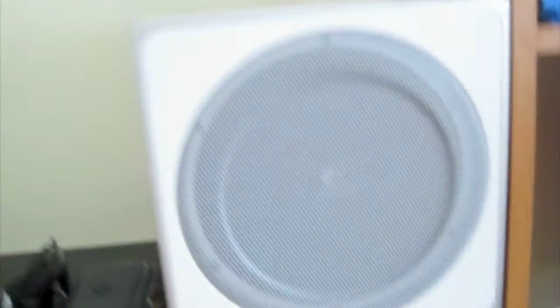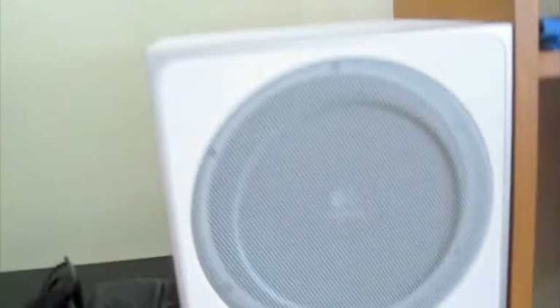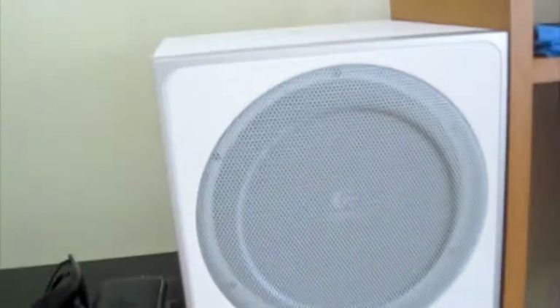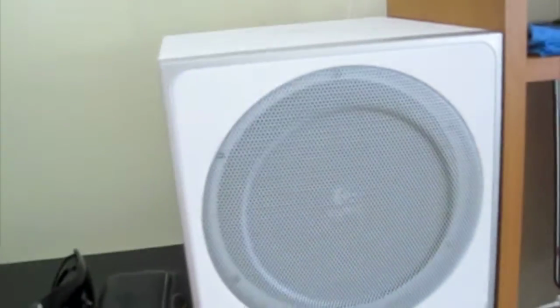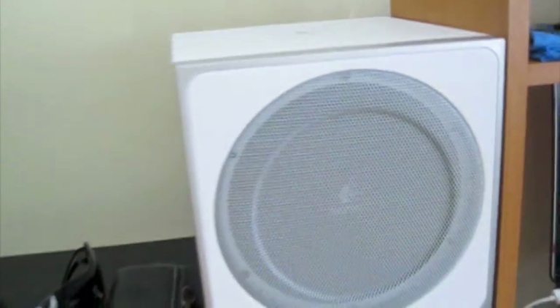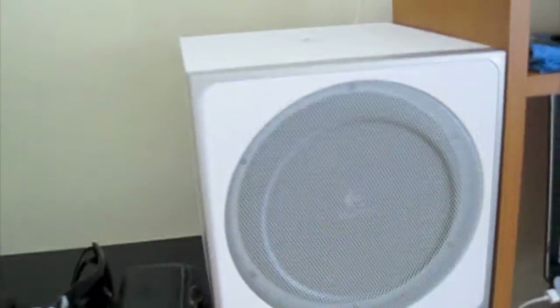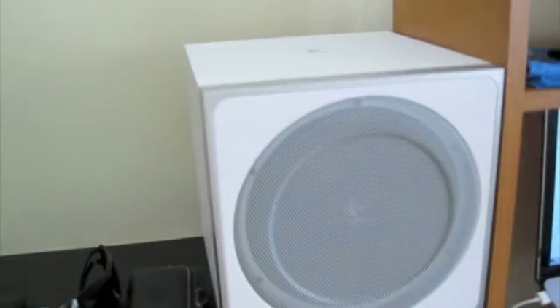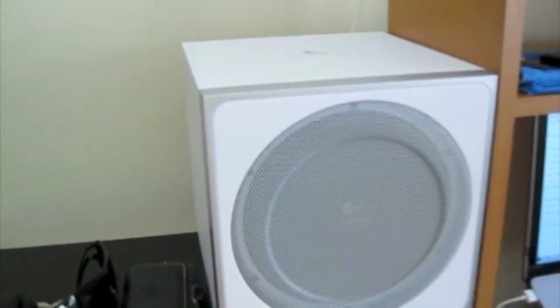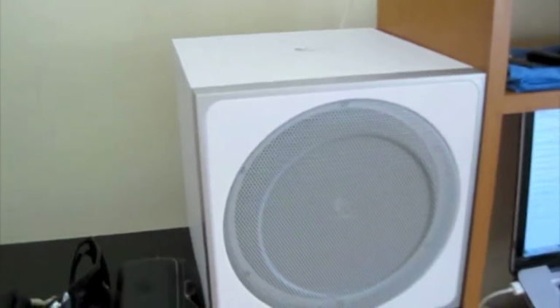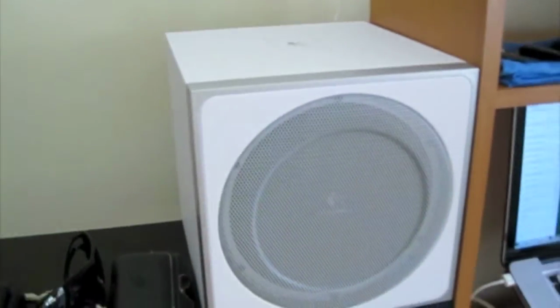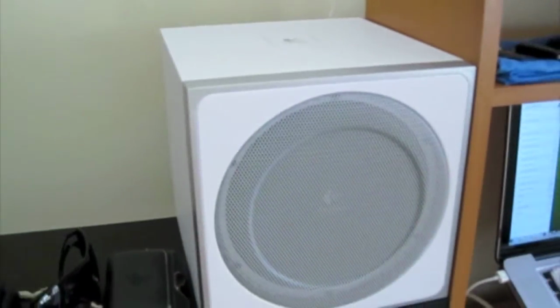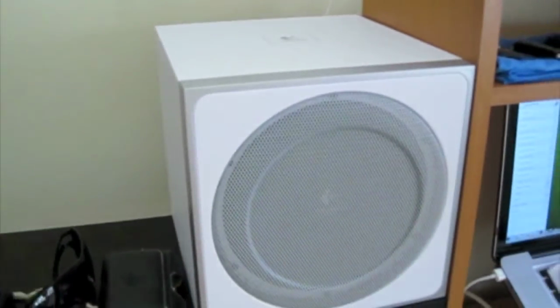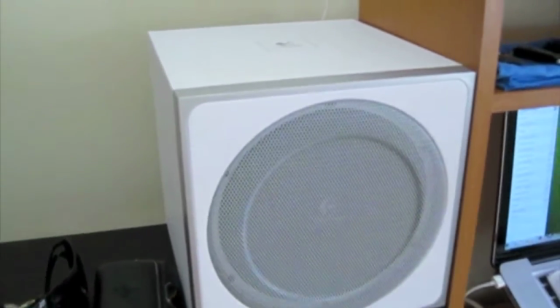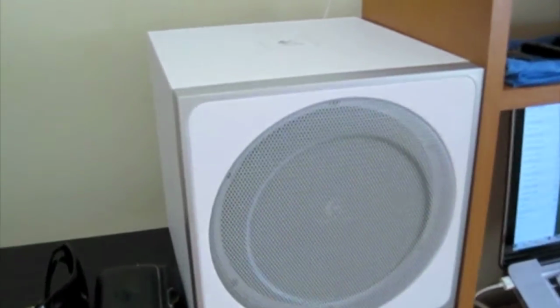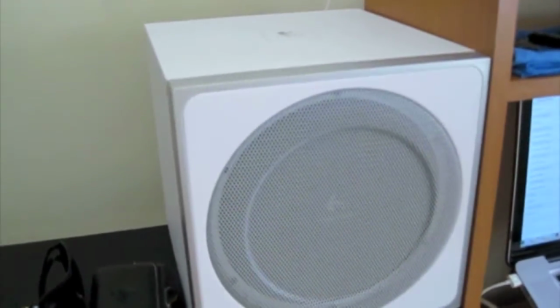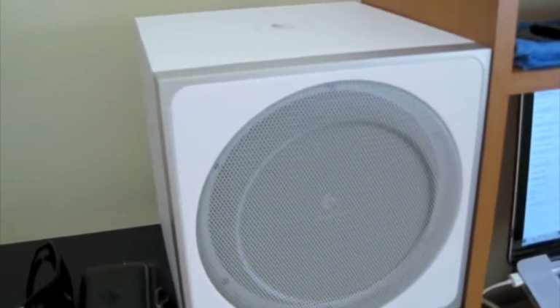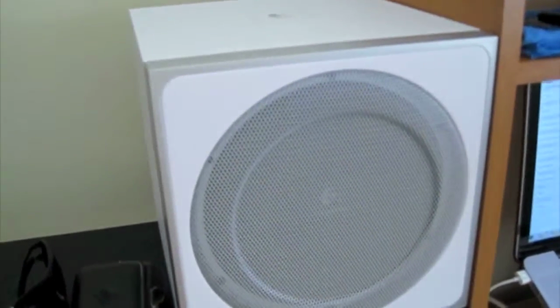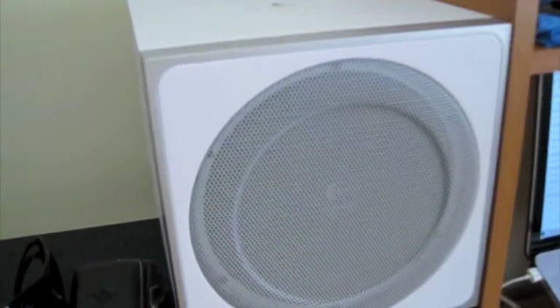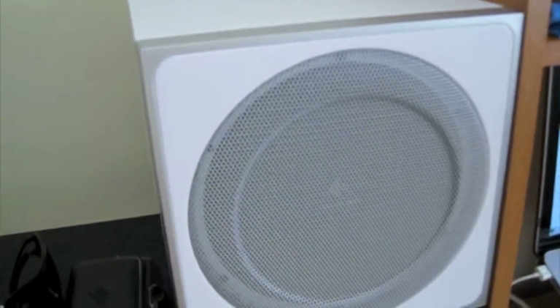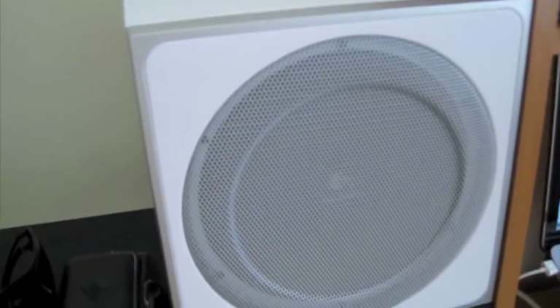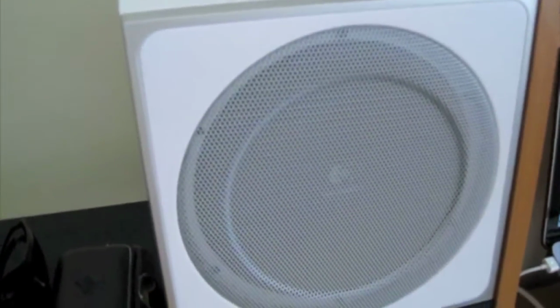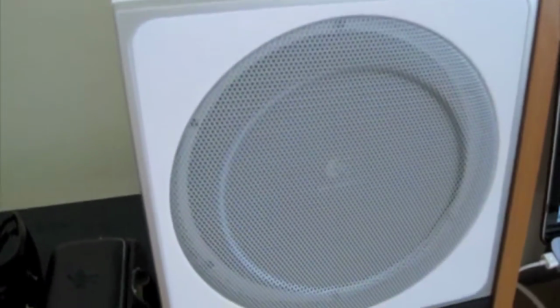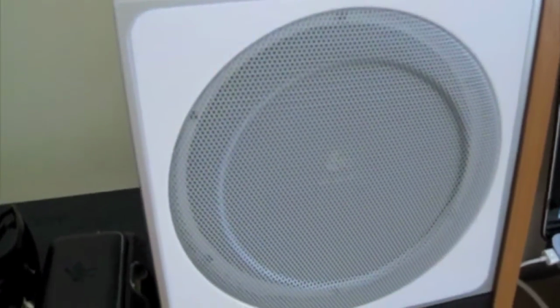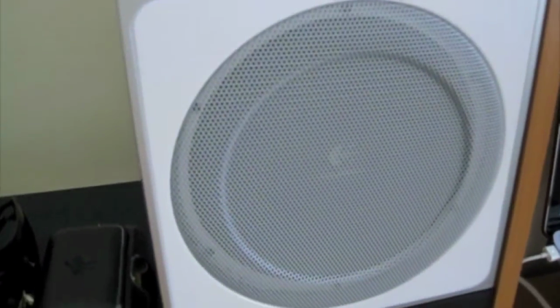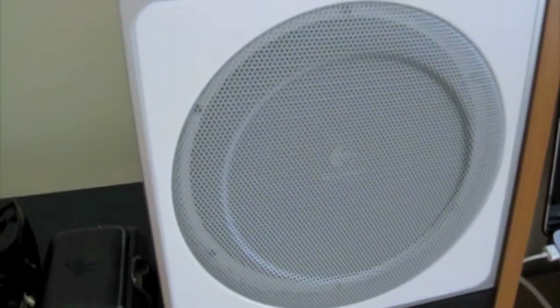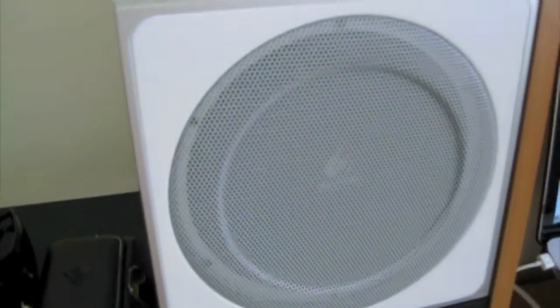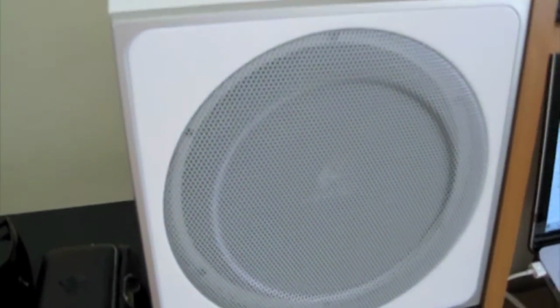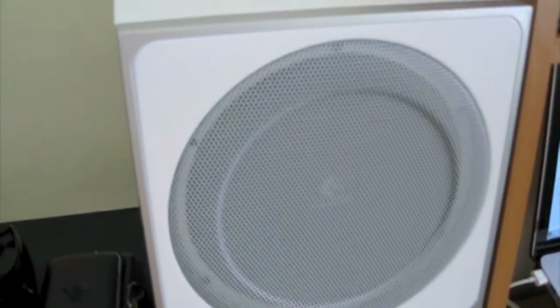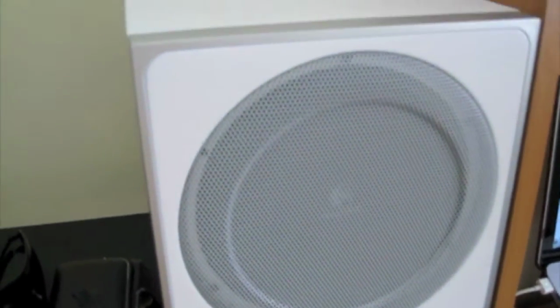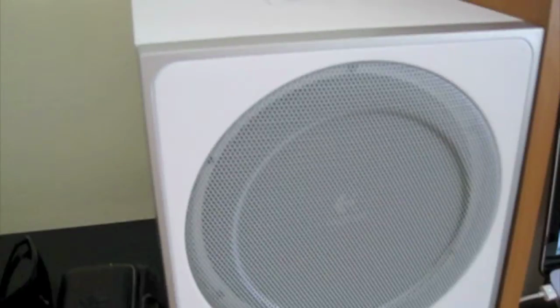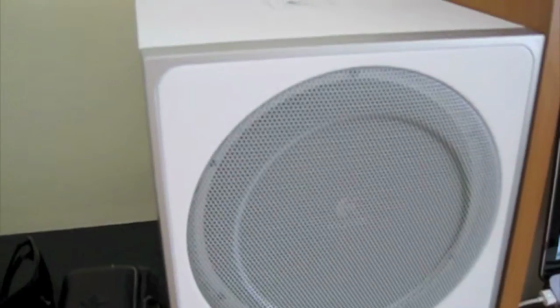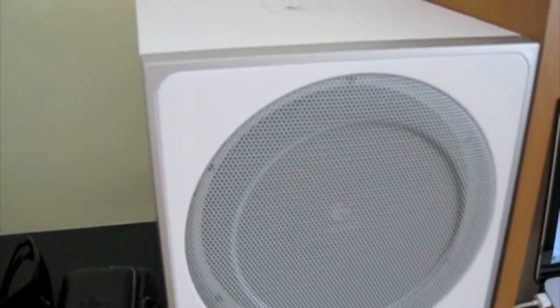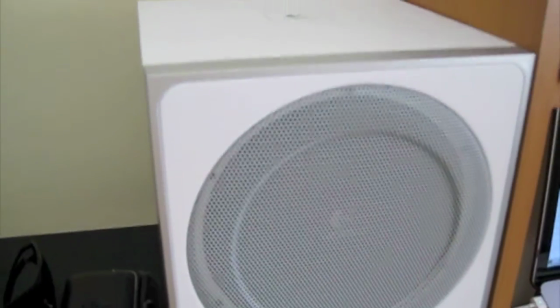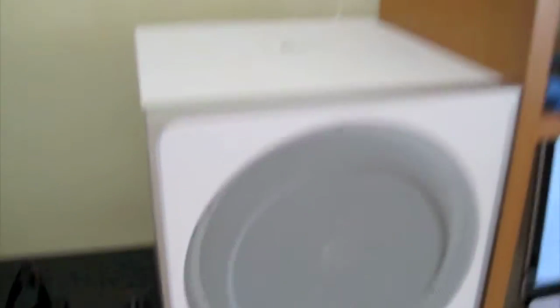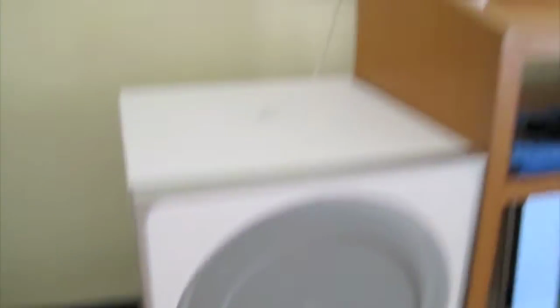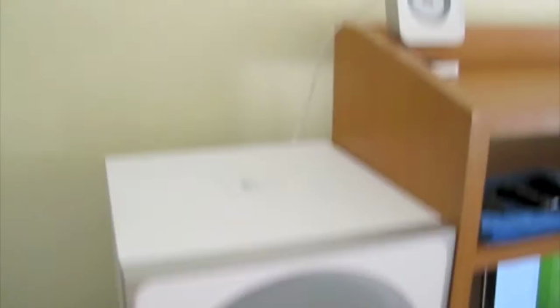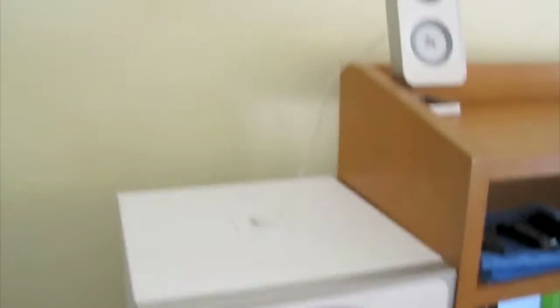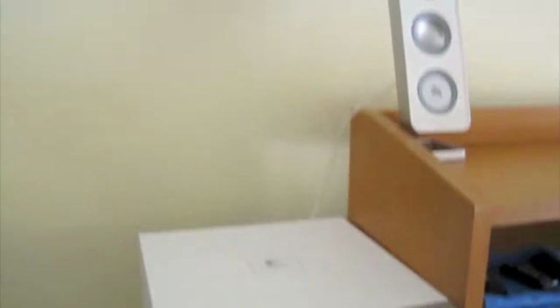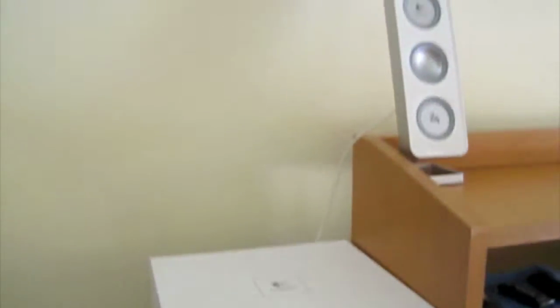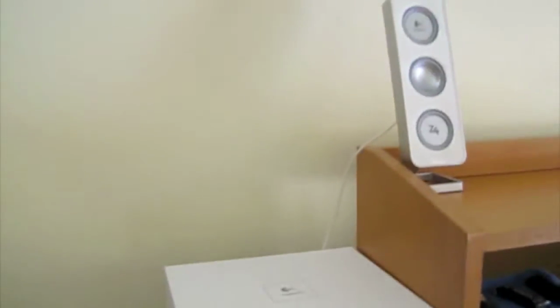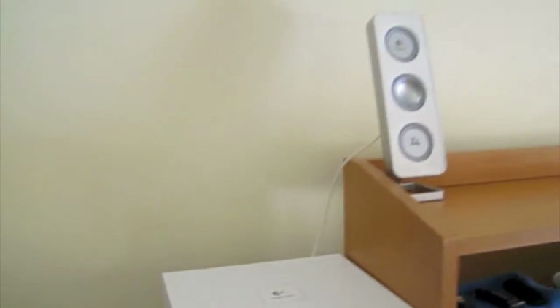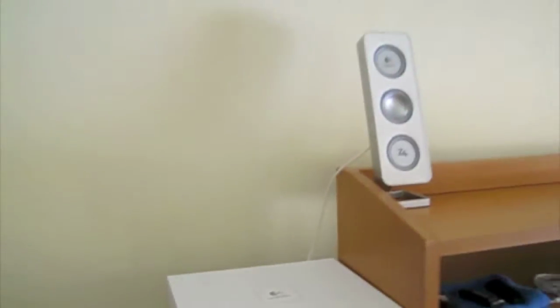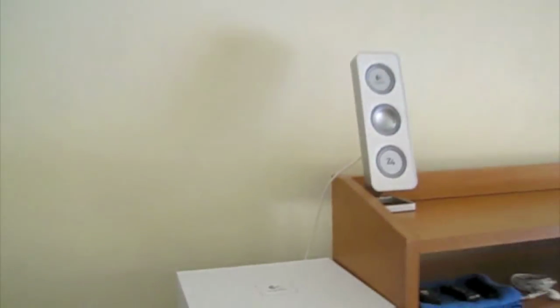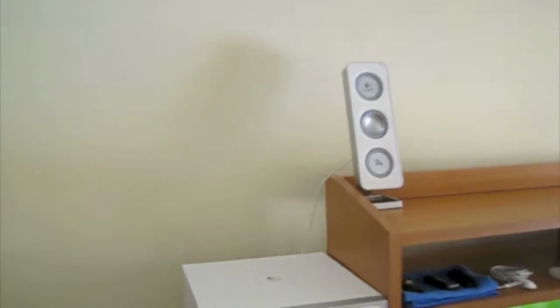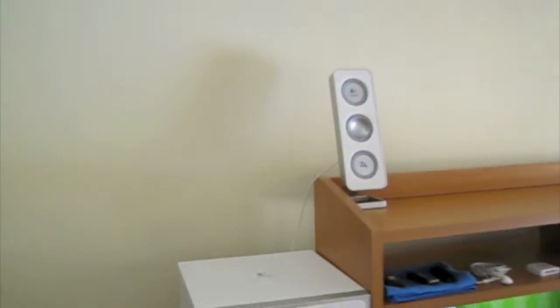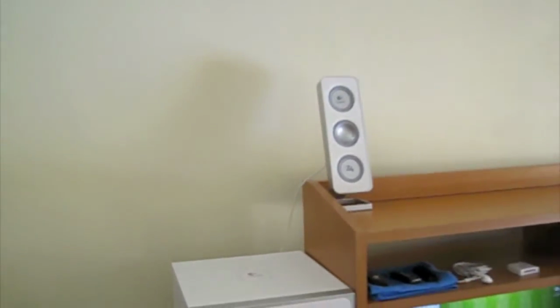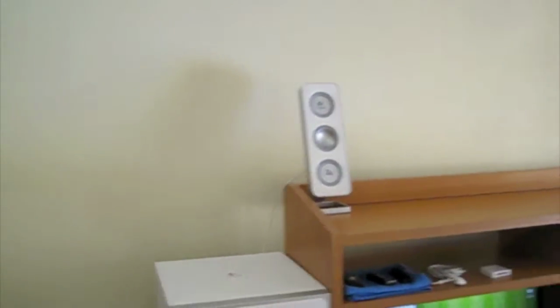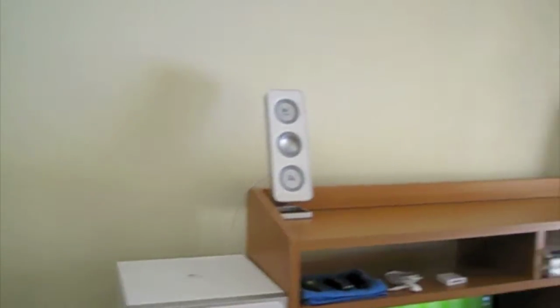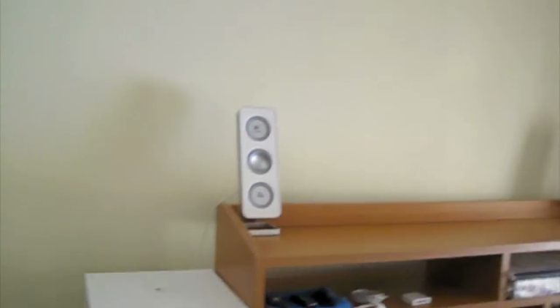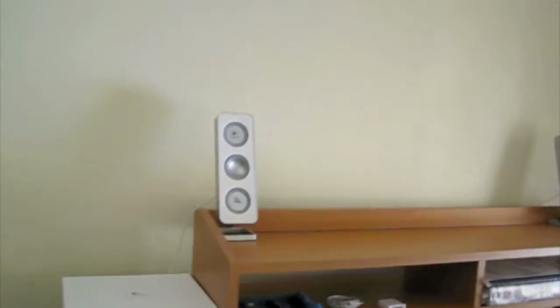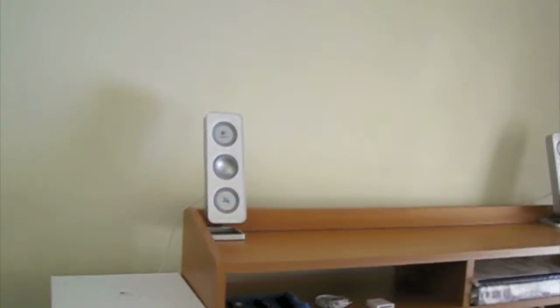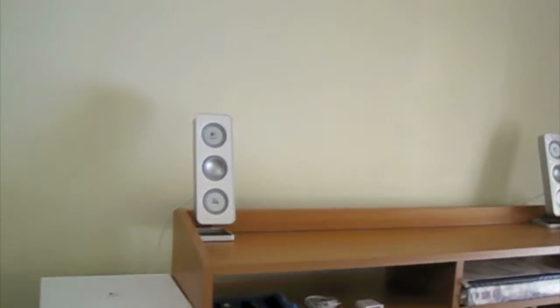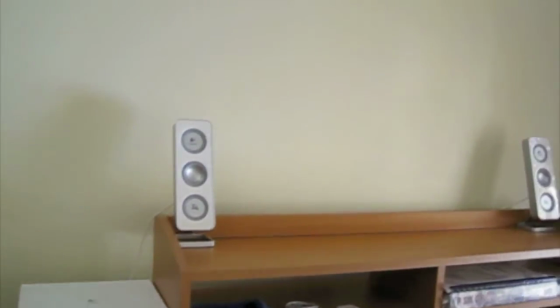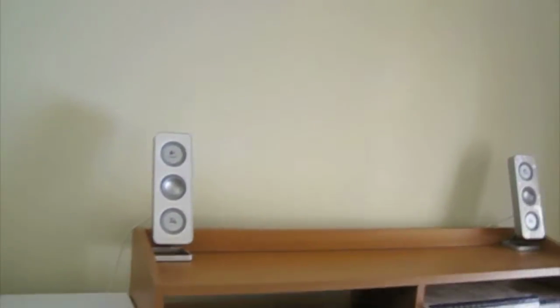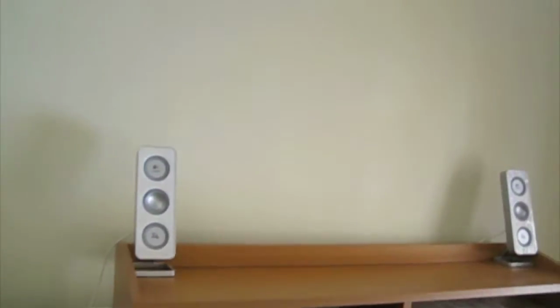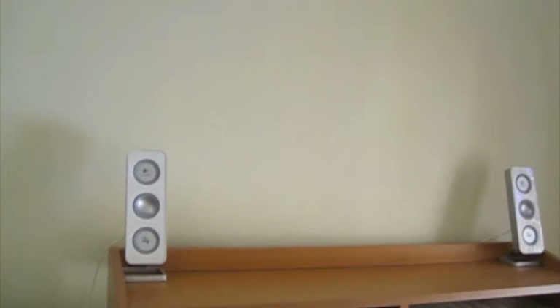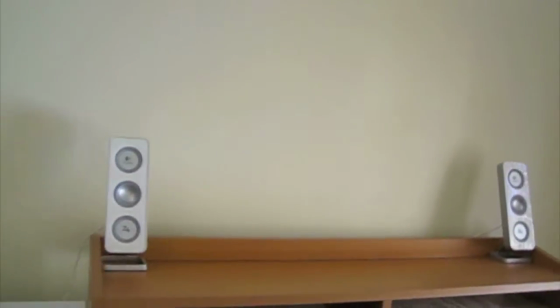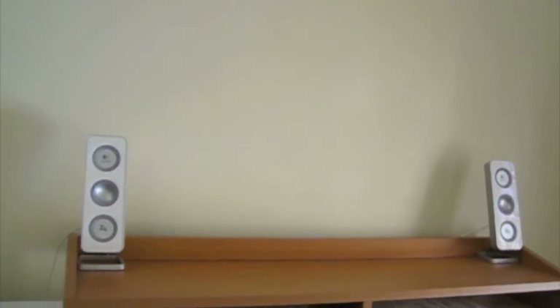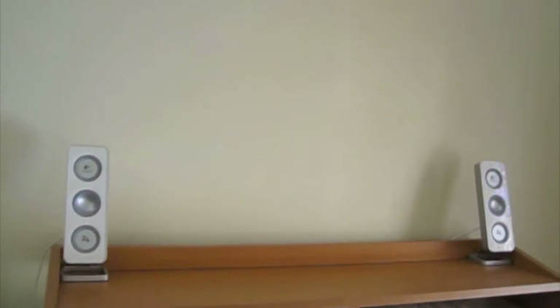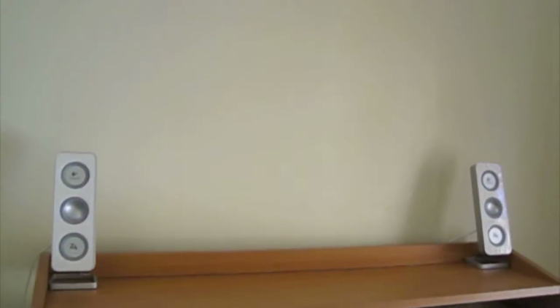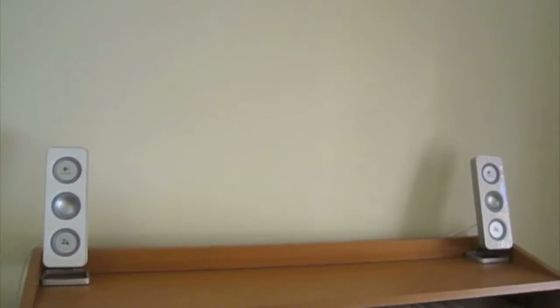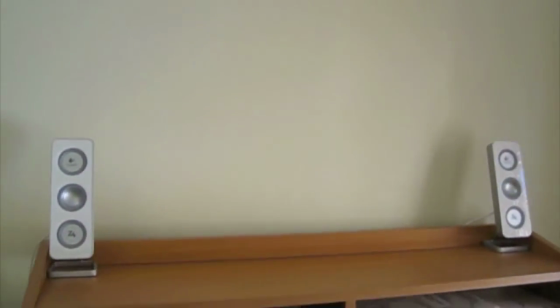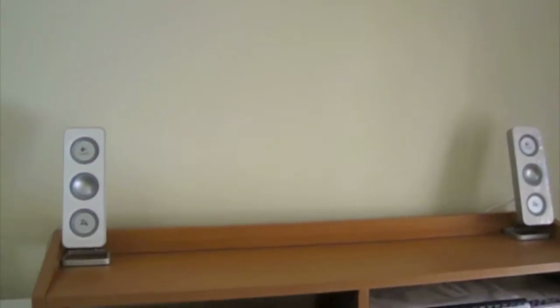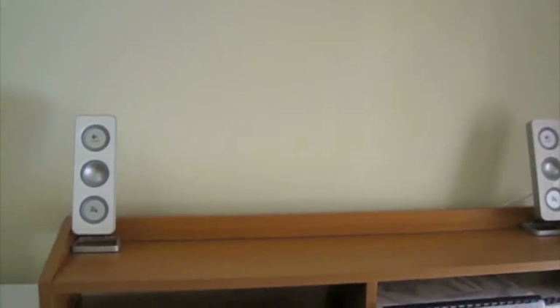And this is the subwoofer — Logitech C4i subwoofer — and speakers up there.